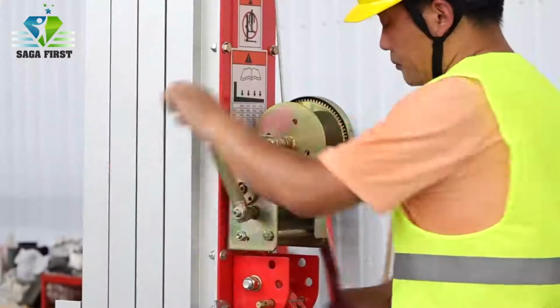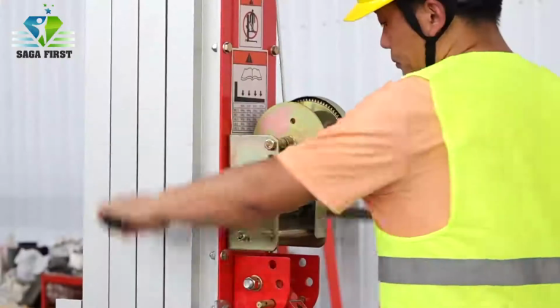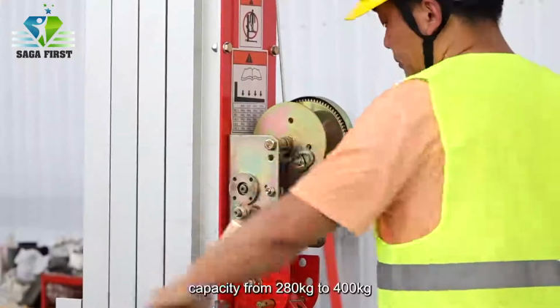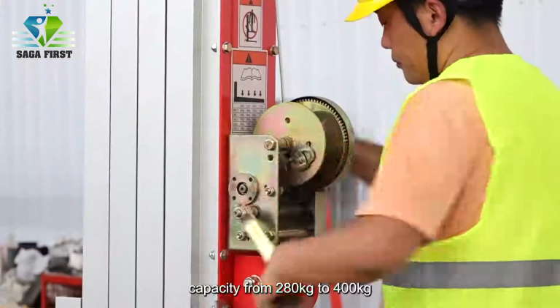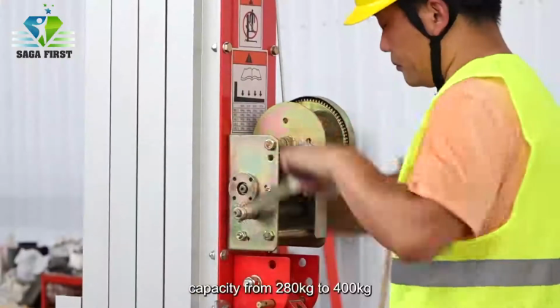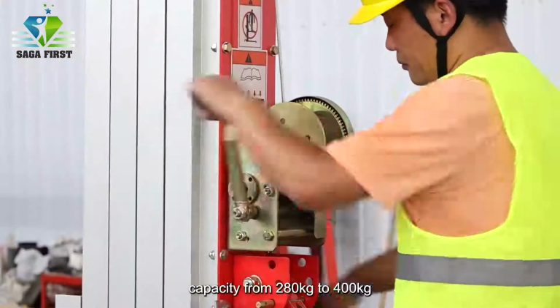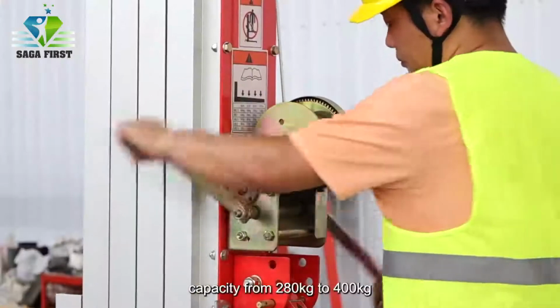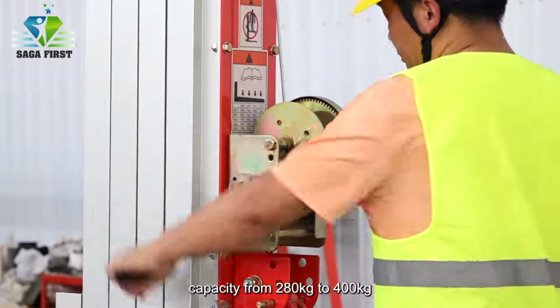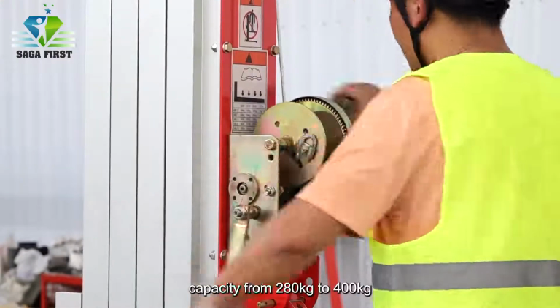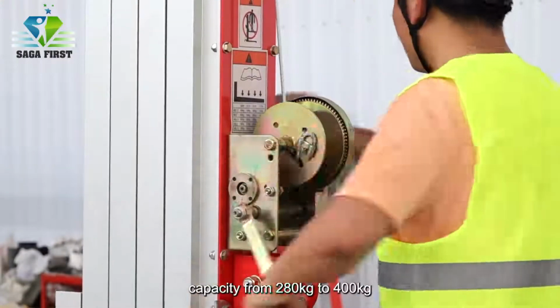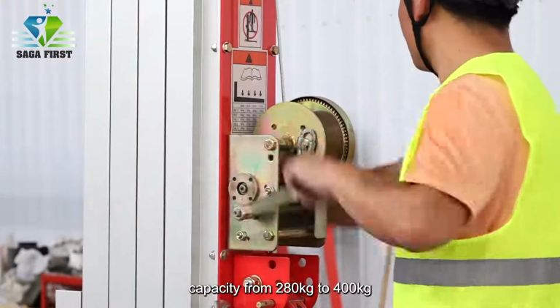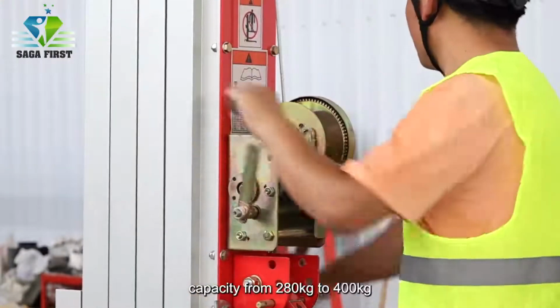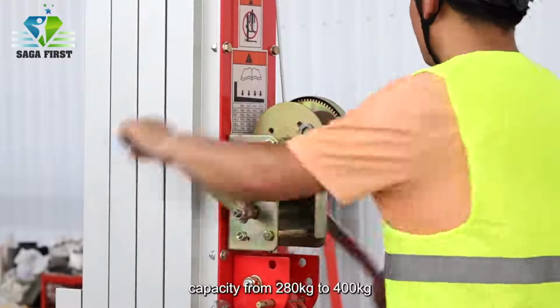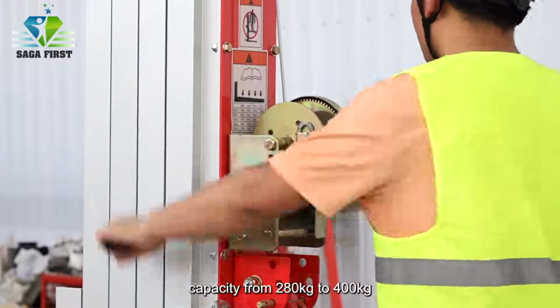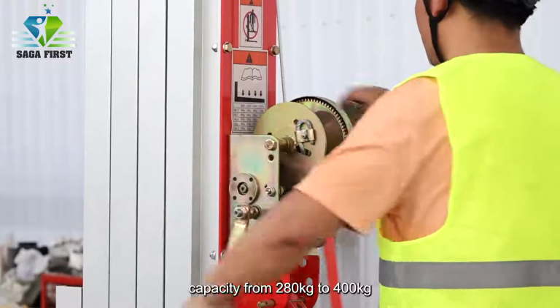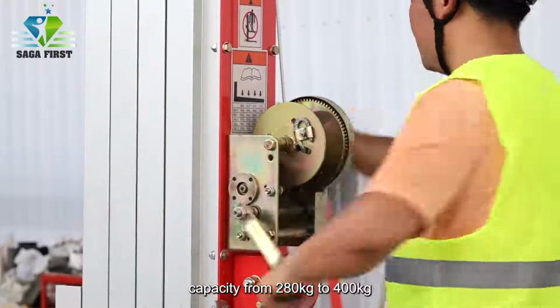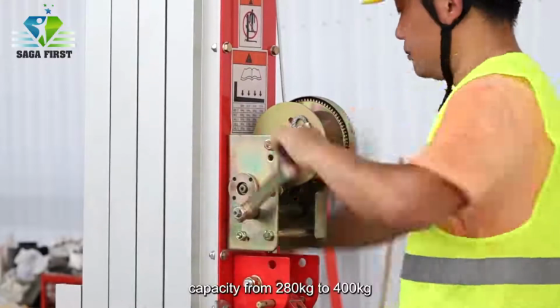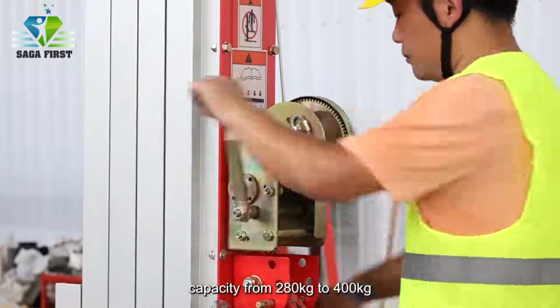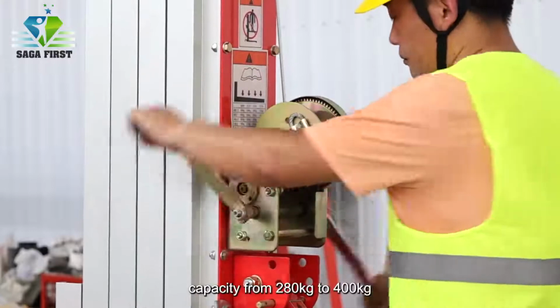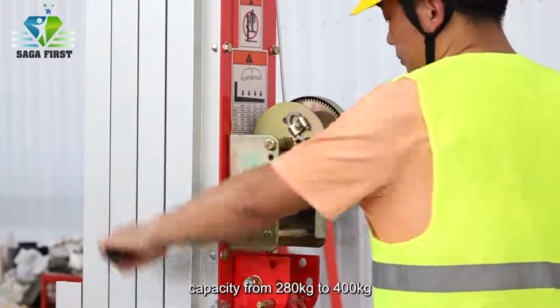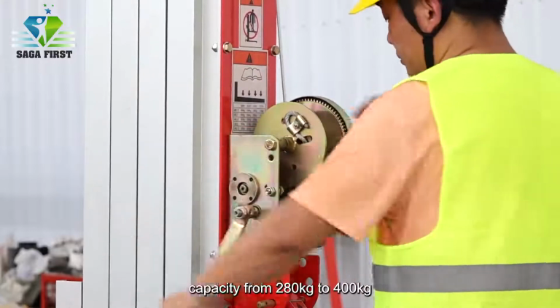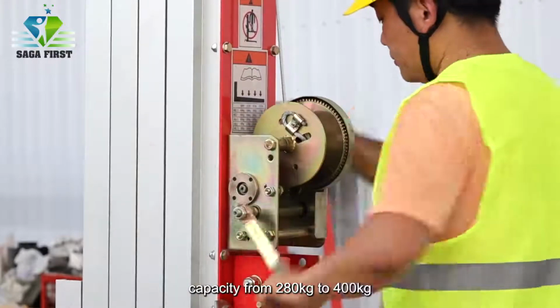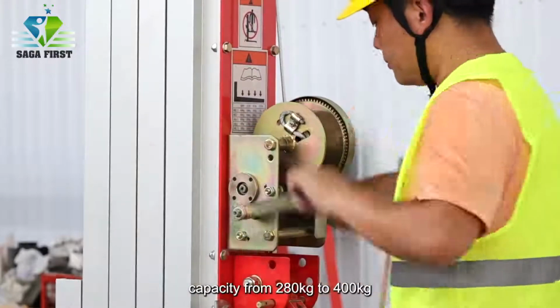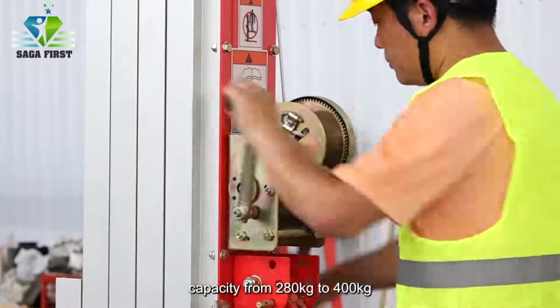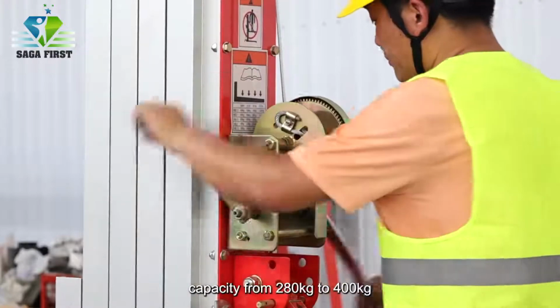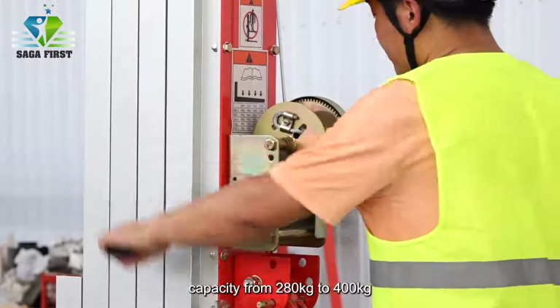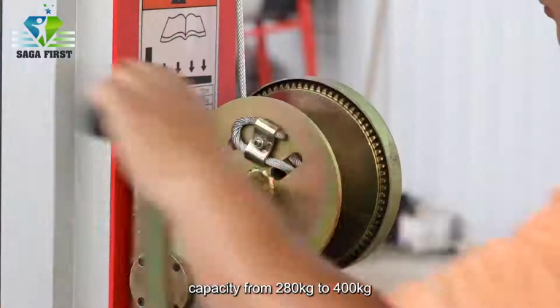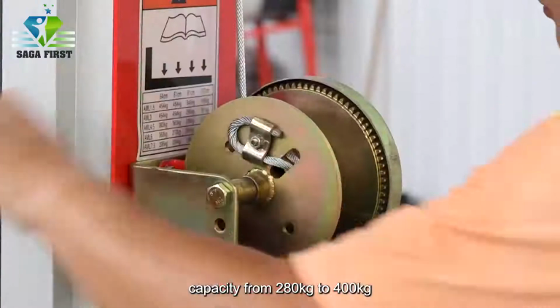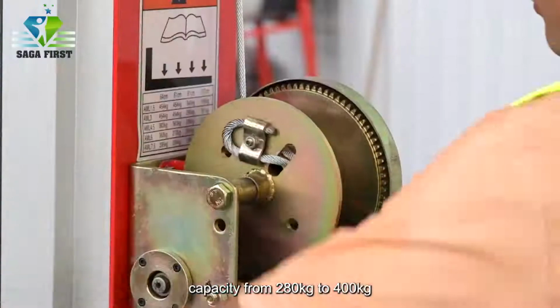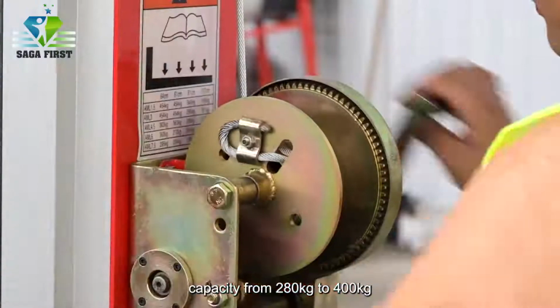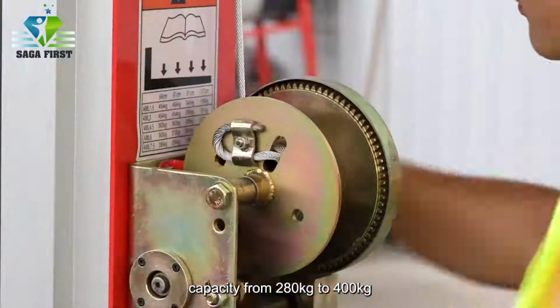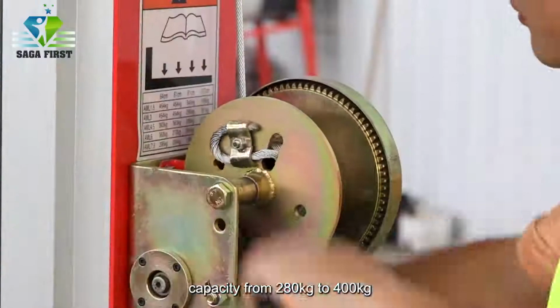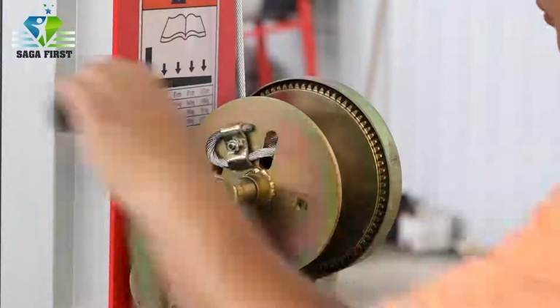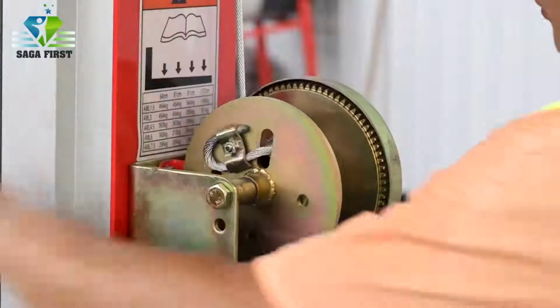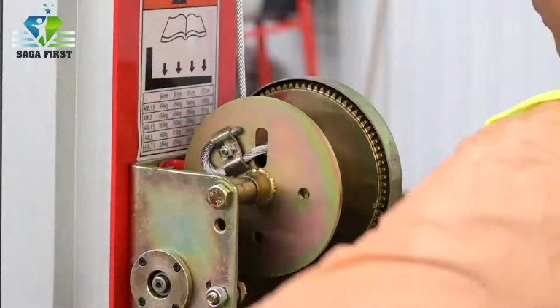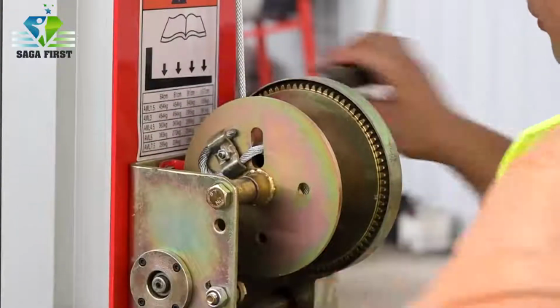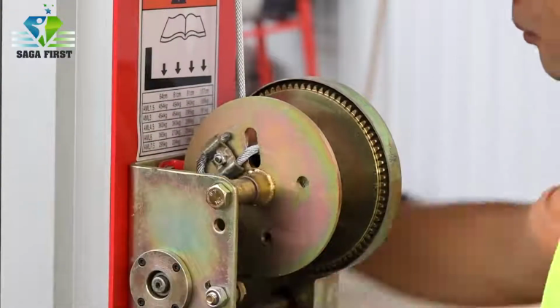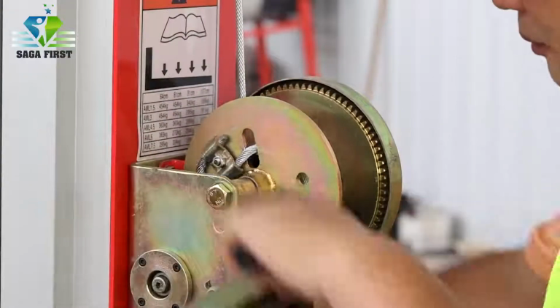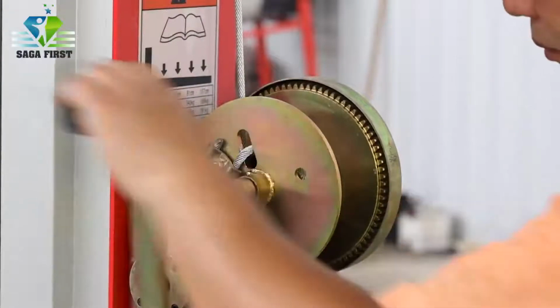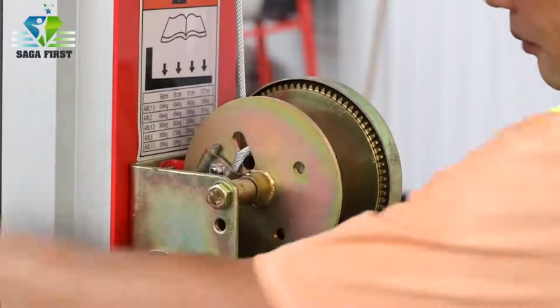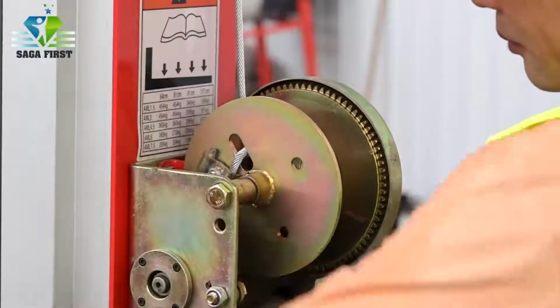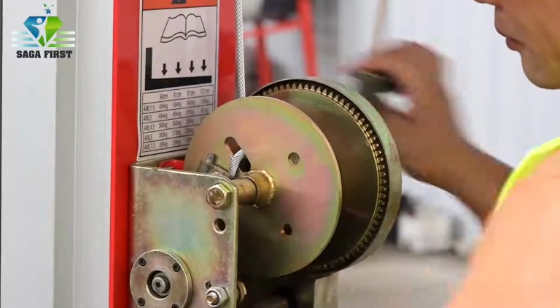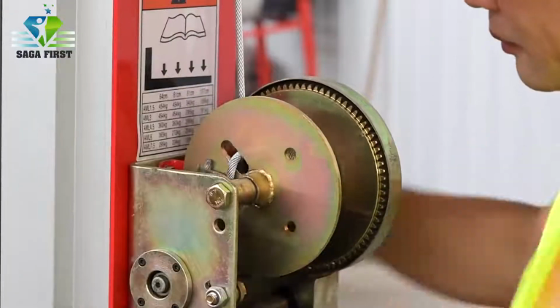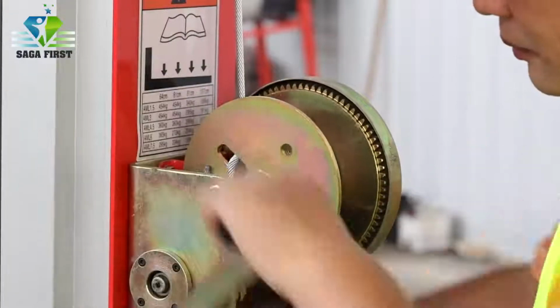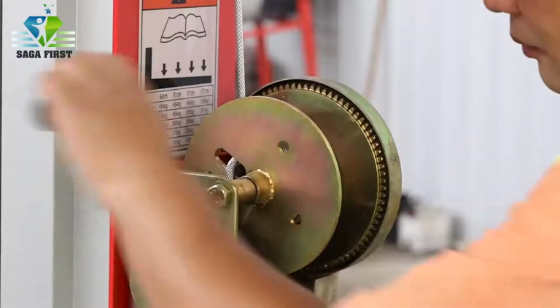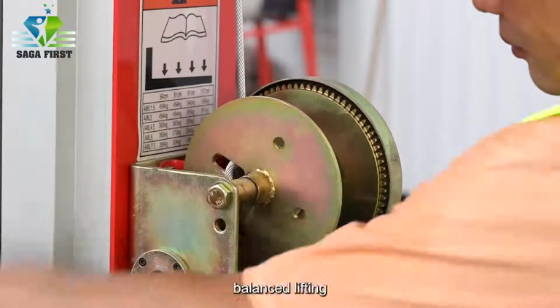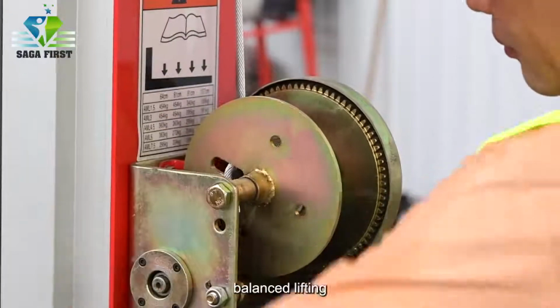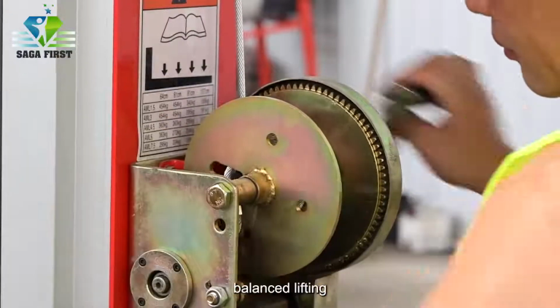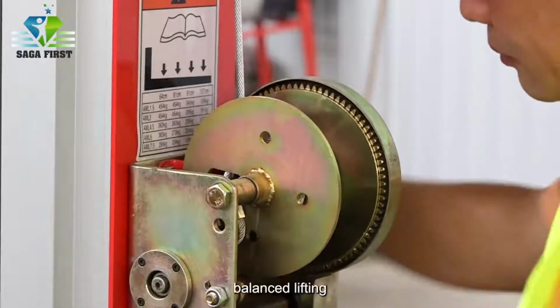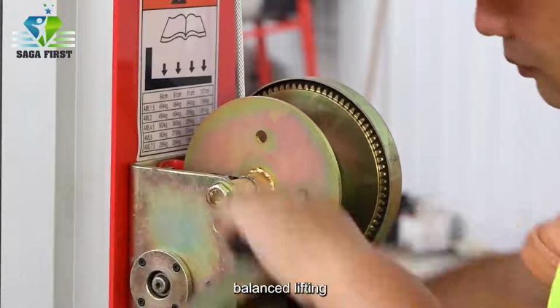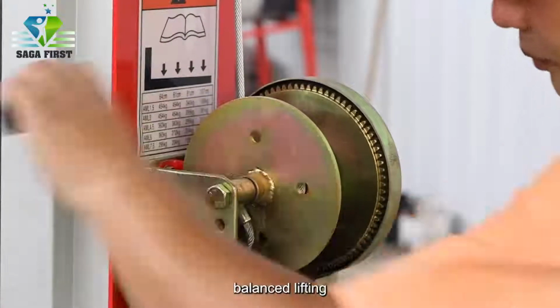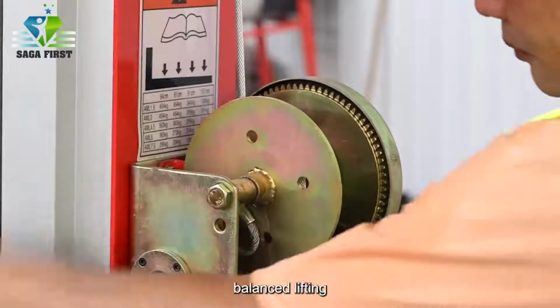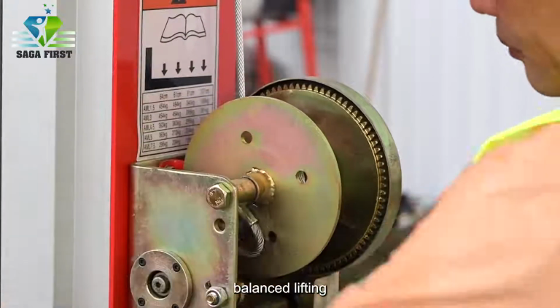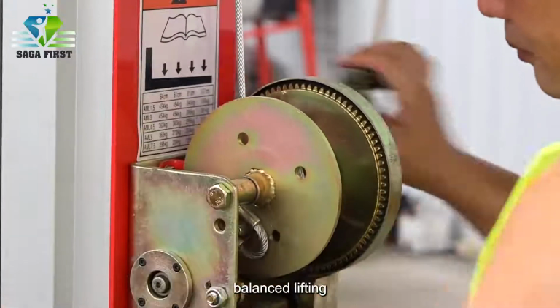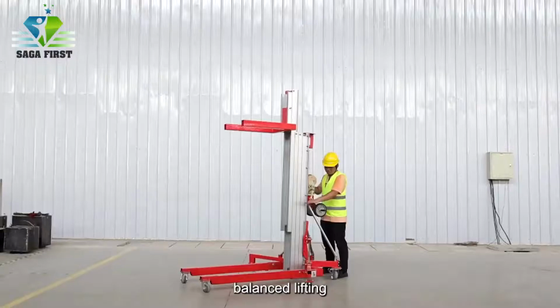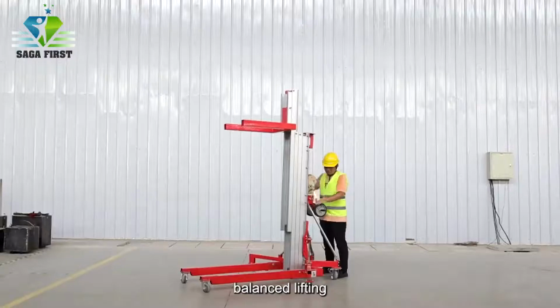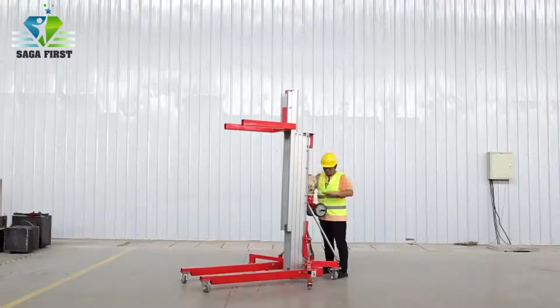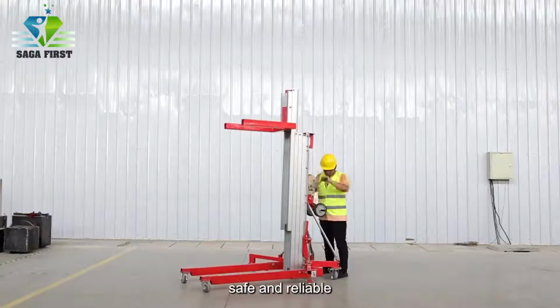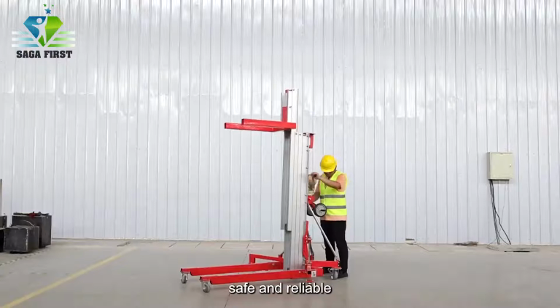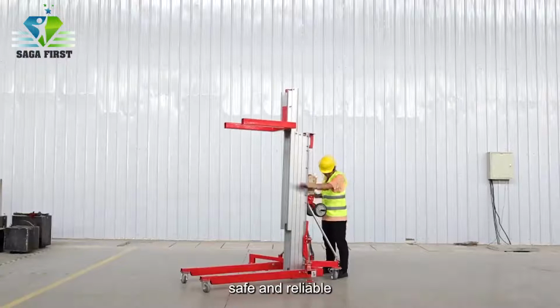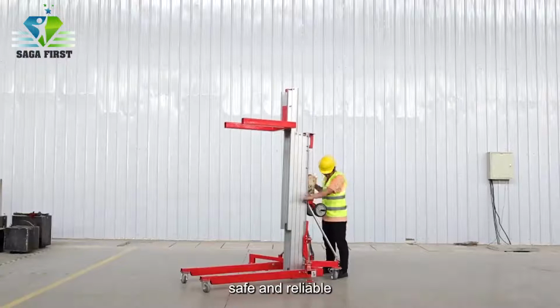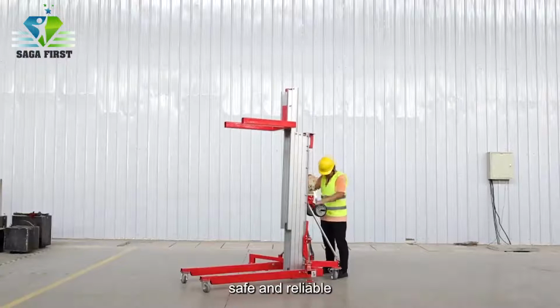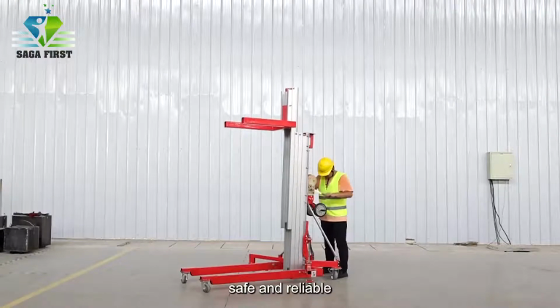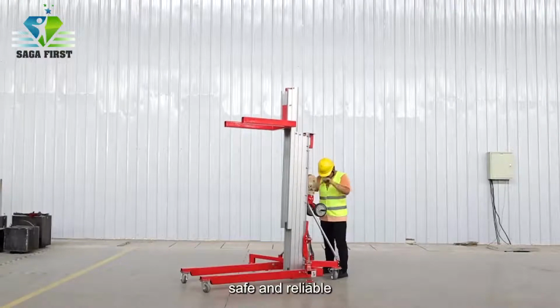Capacity ranges from 280 kg to 400 kg. Balanced lifting — safe and reliable.